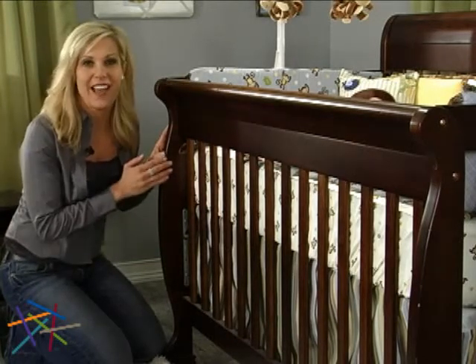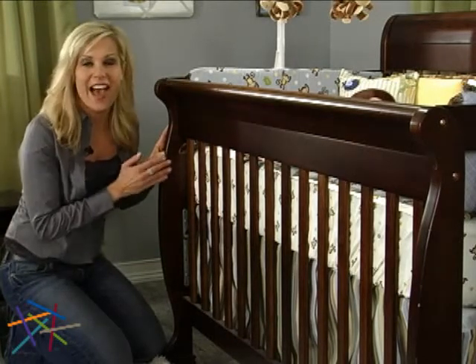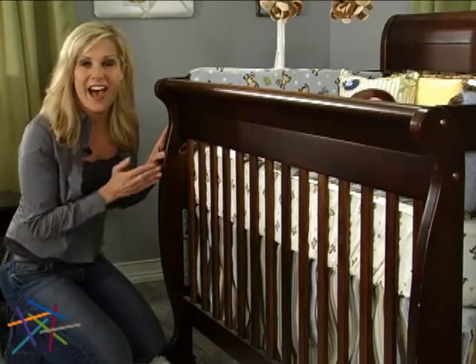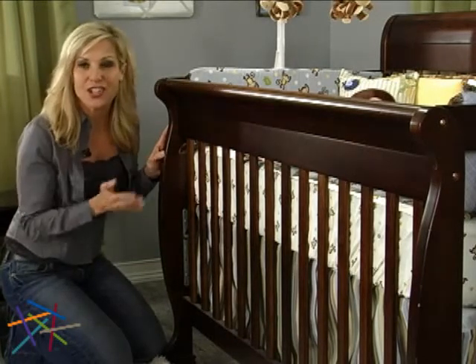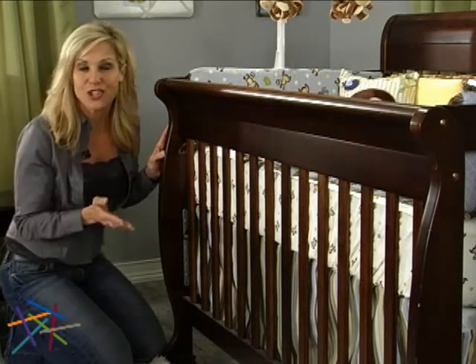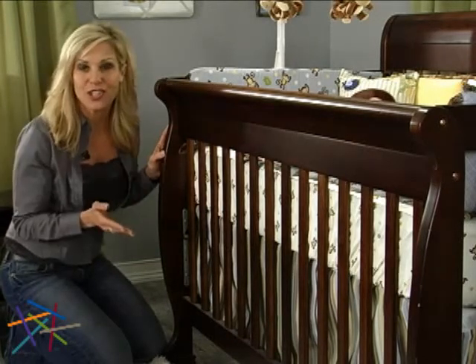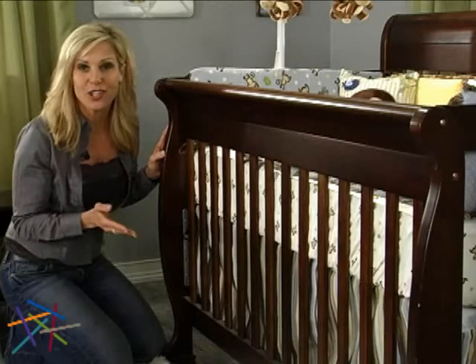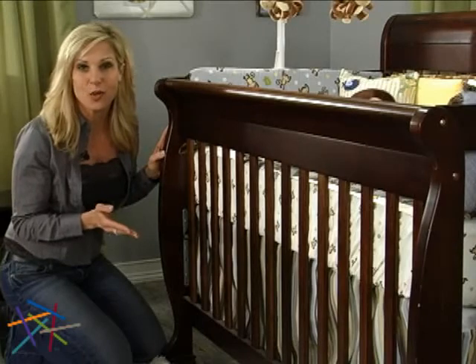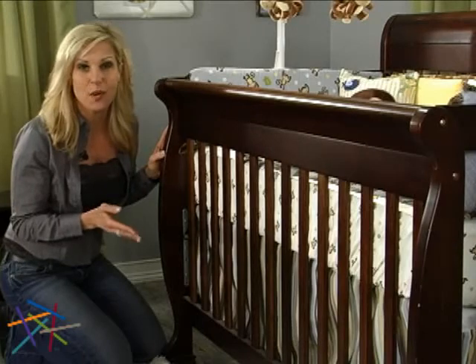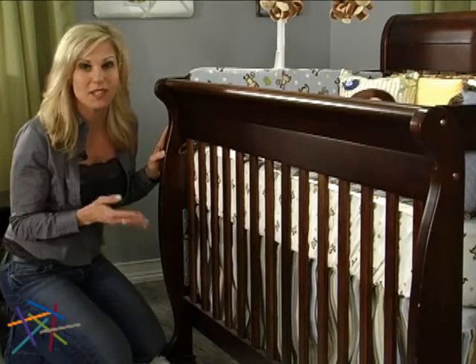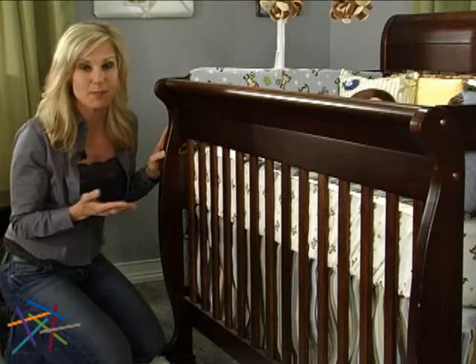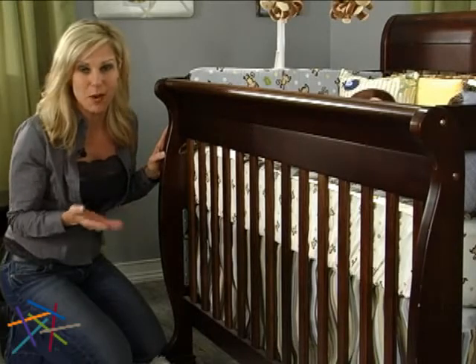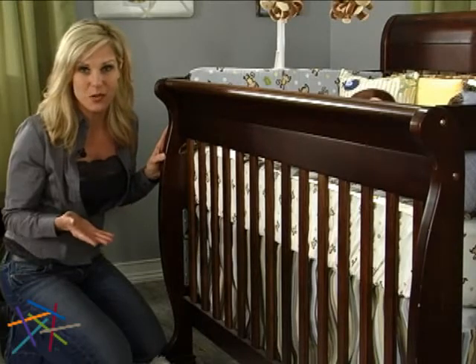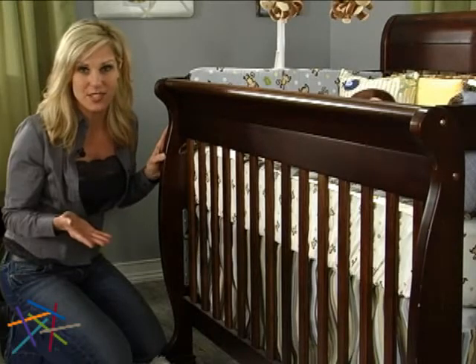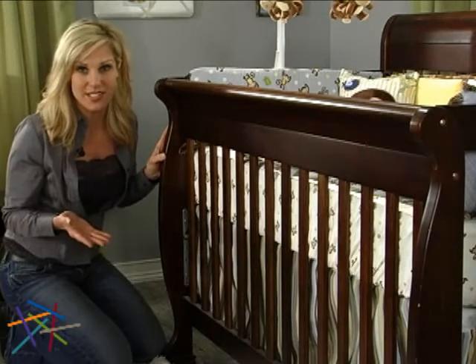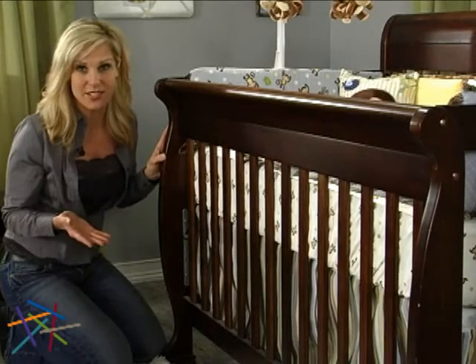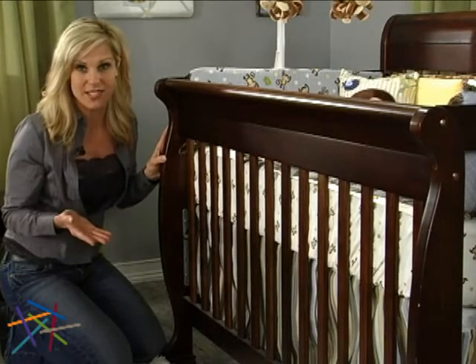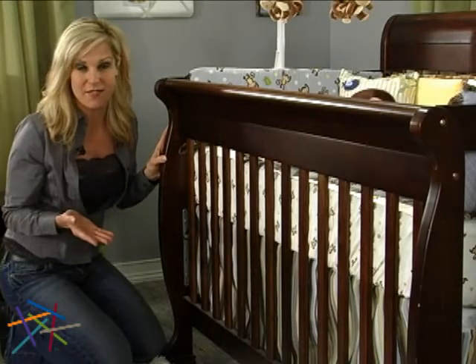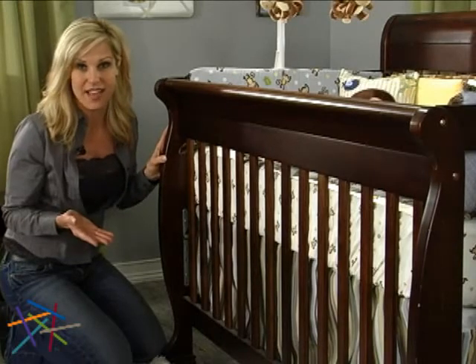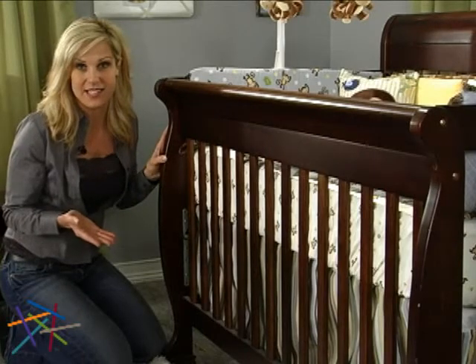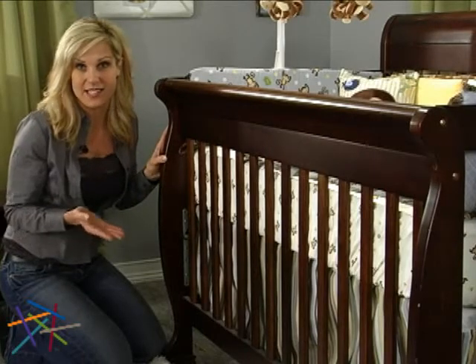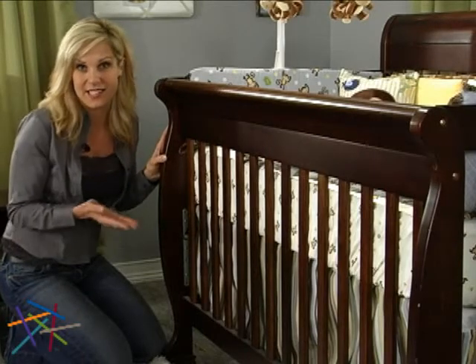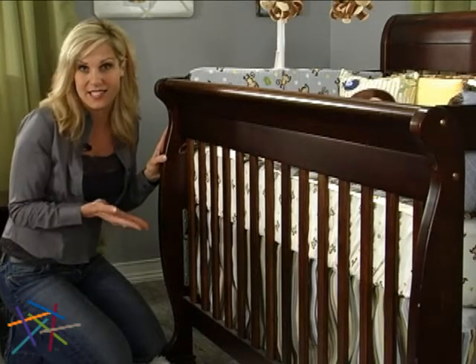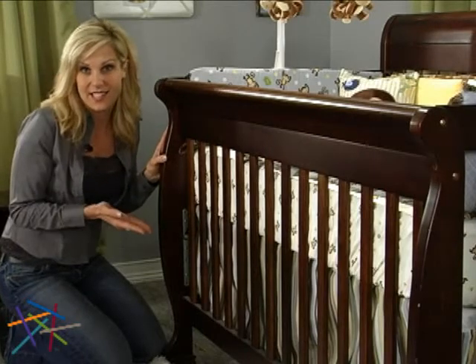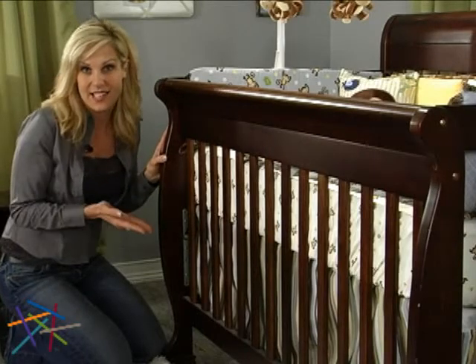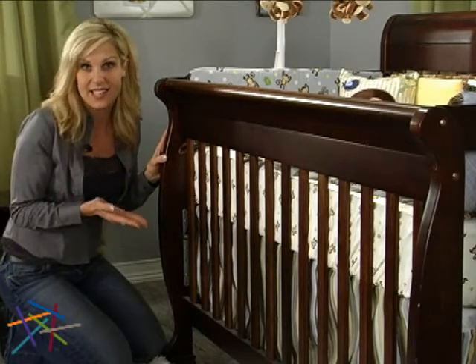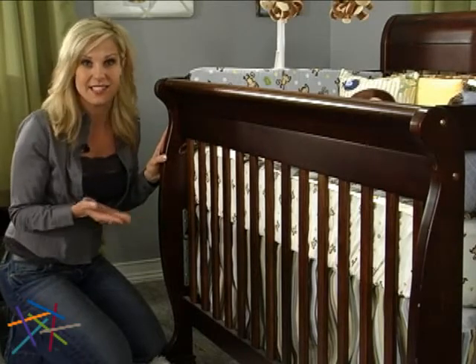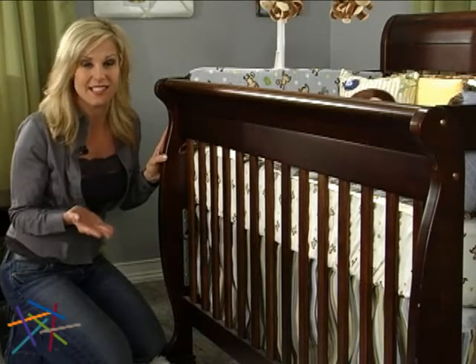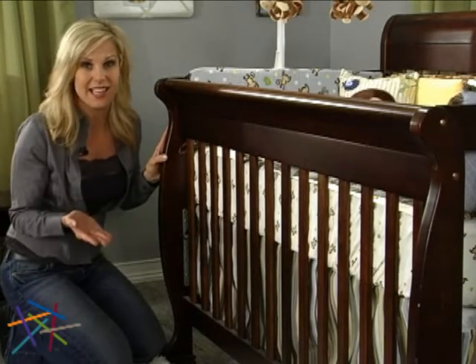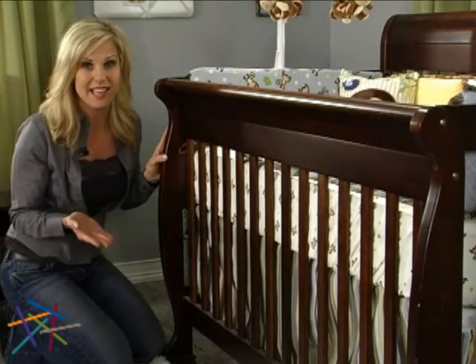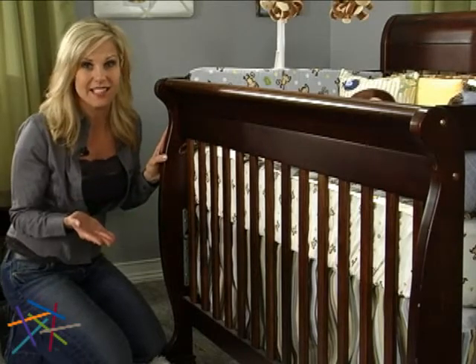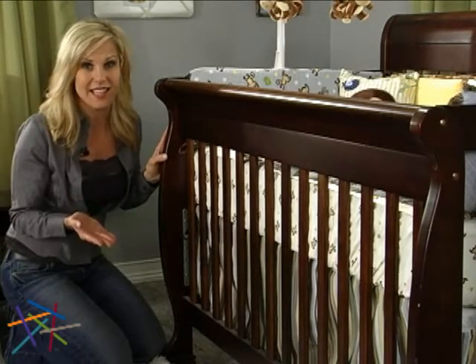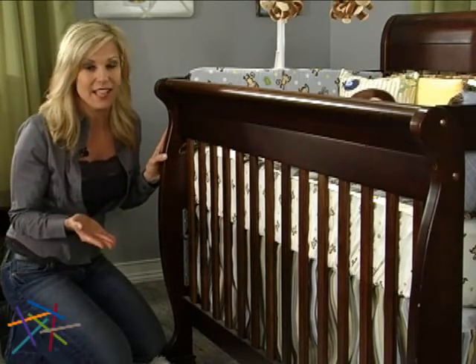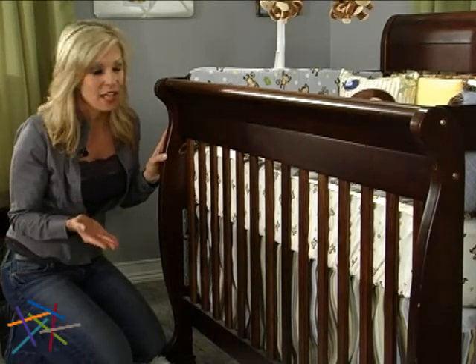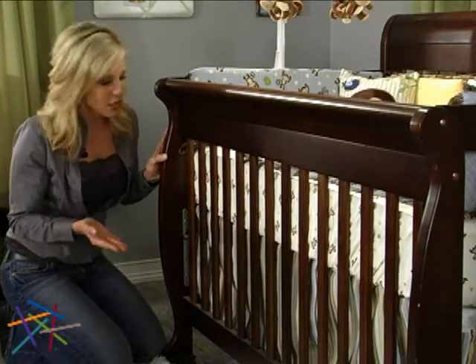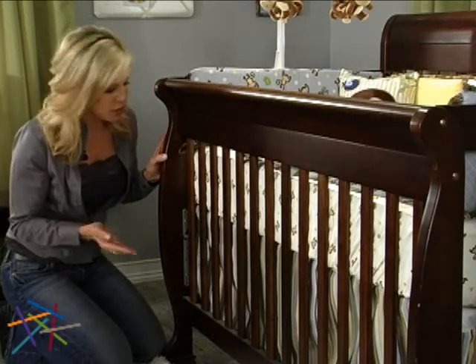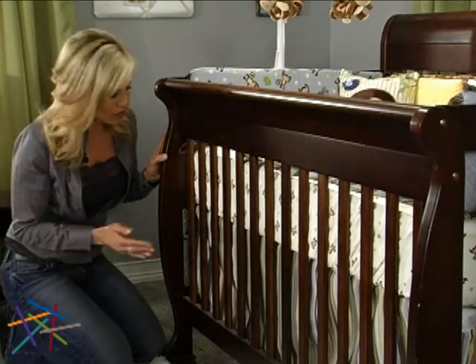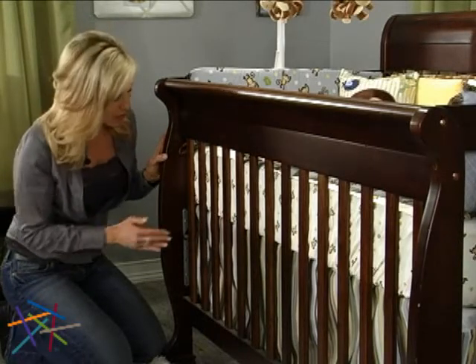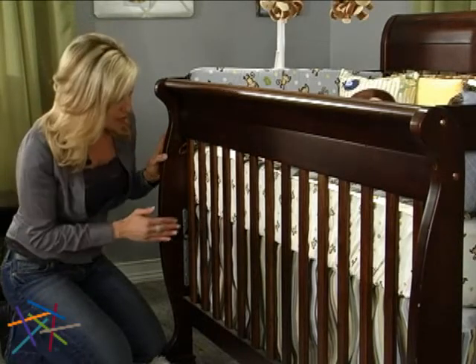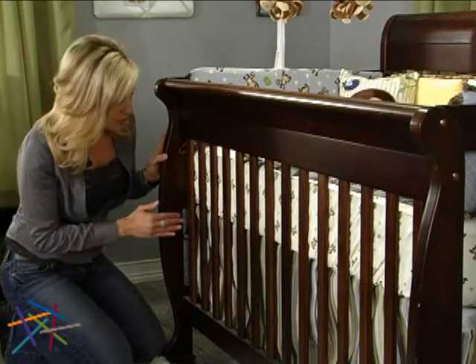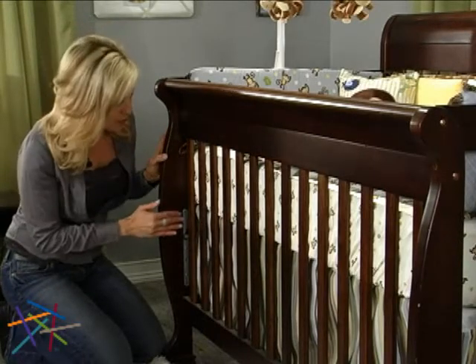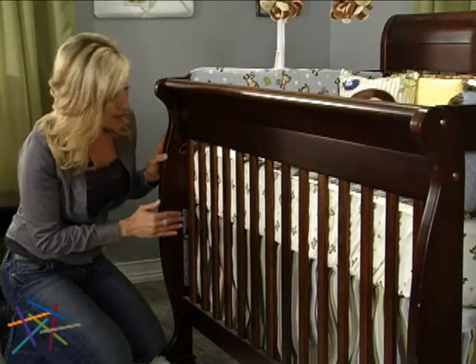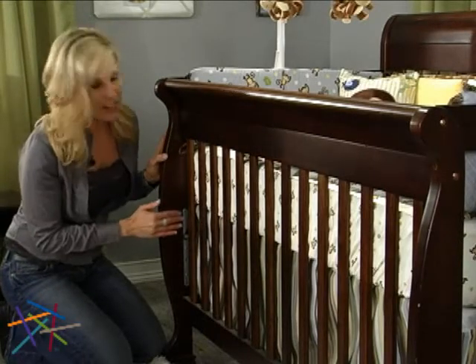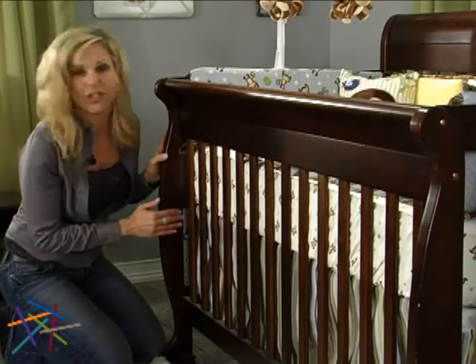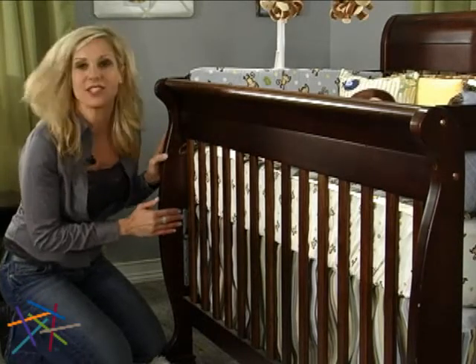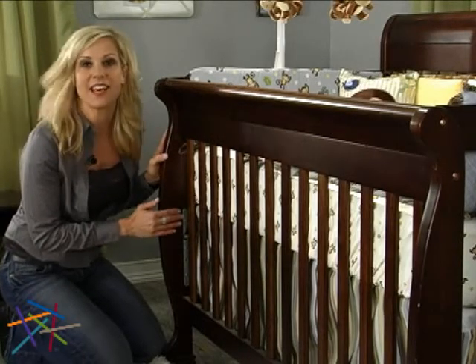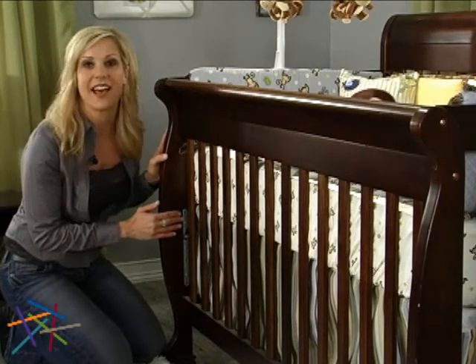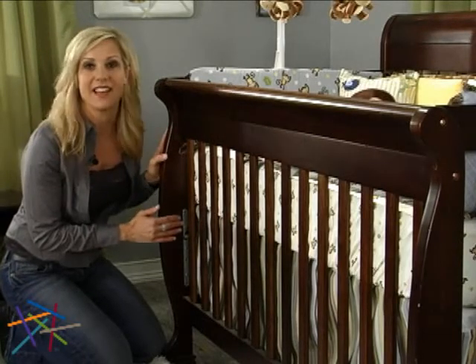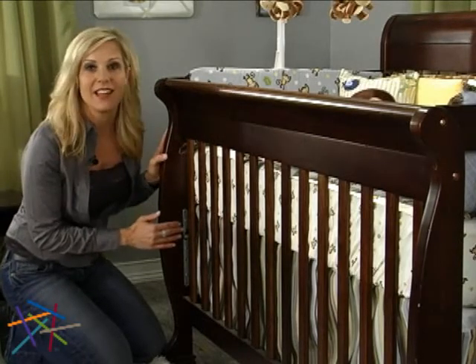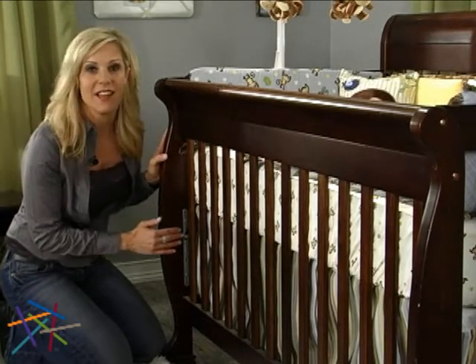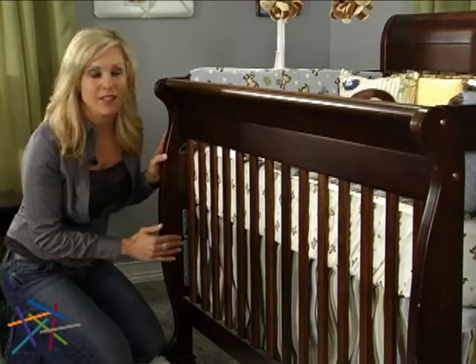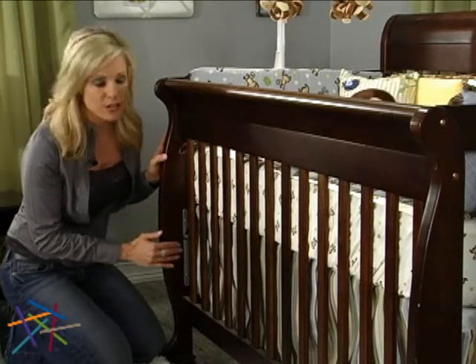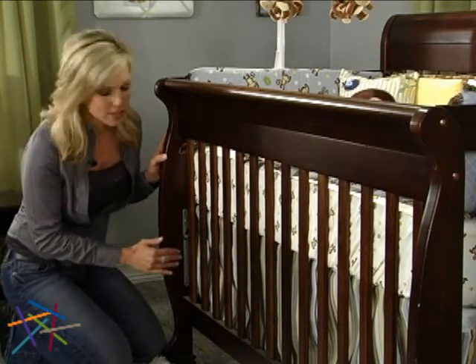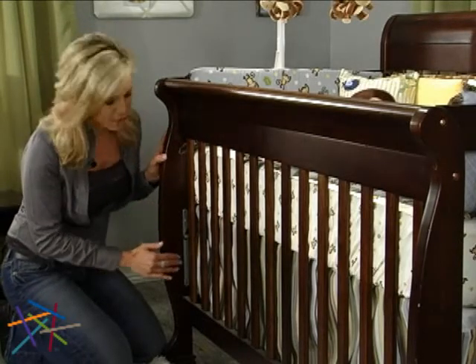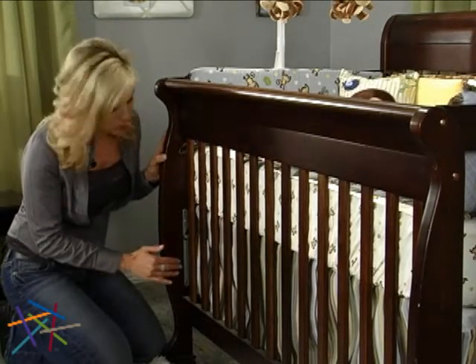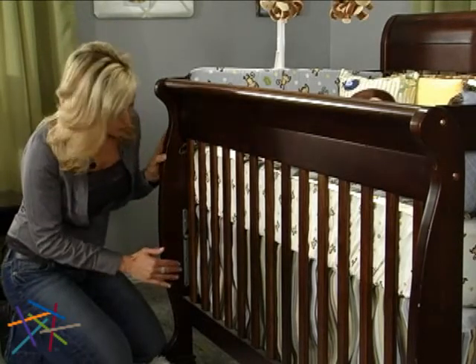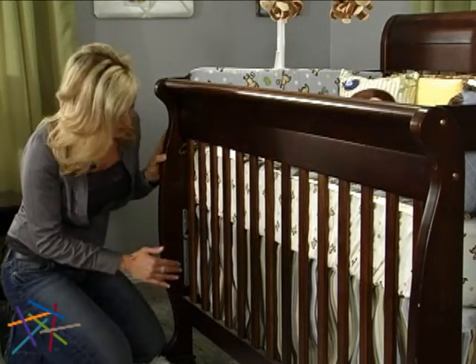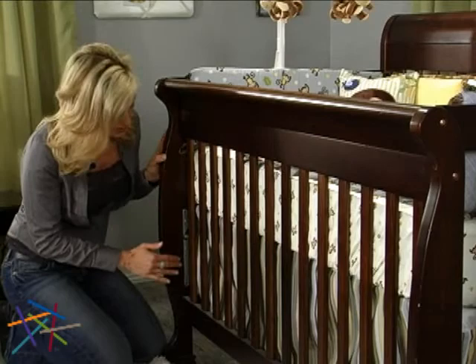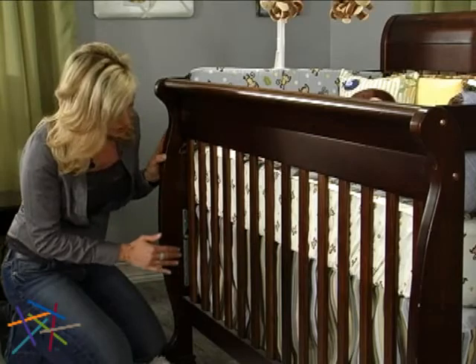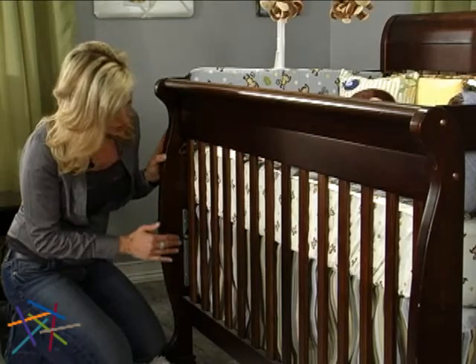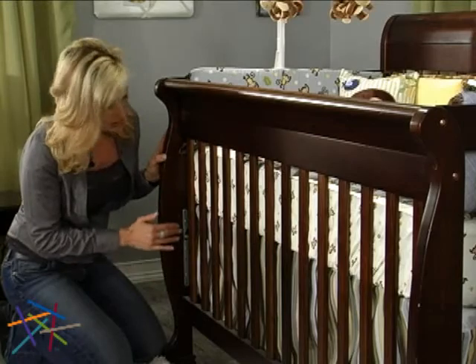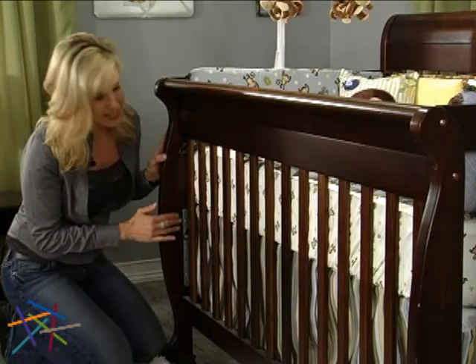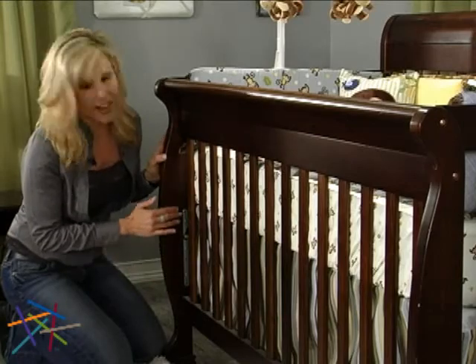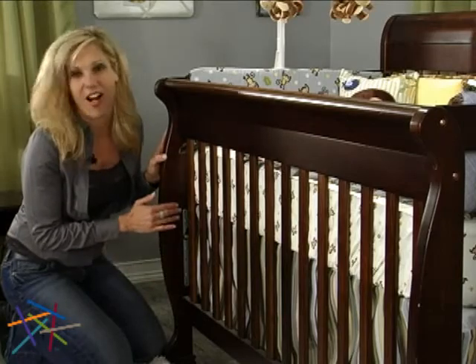As your little one's motor skills advance to sitting and standing, you can lower the mattress height. There are four positions in all.